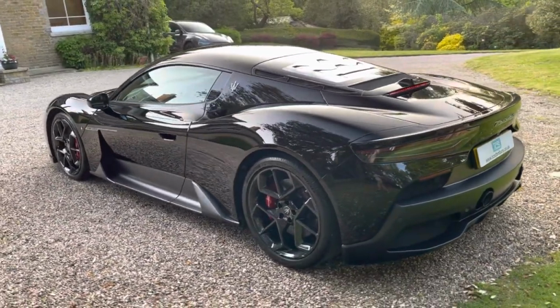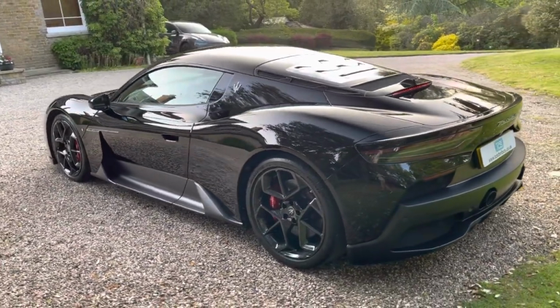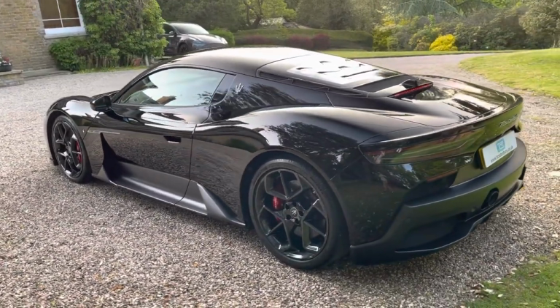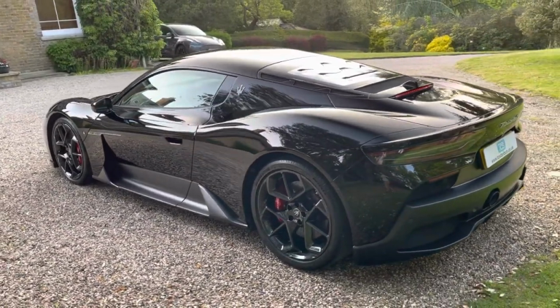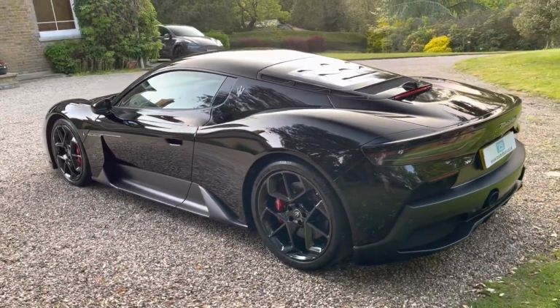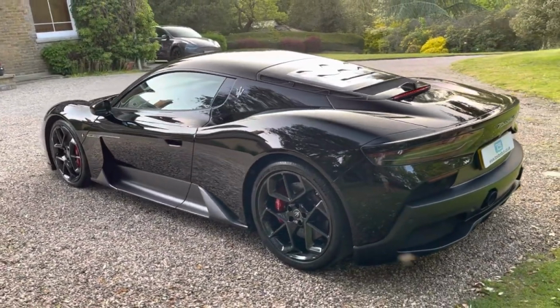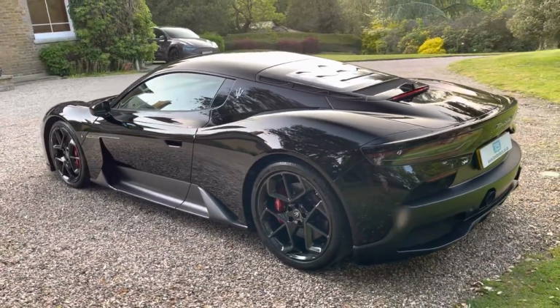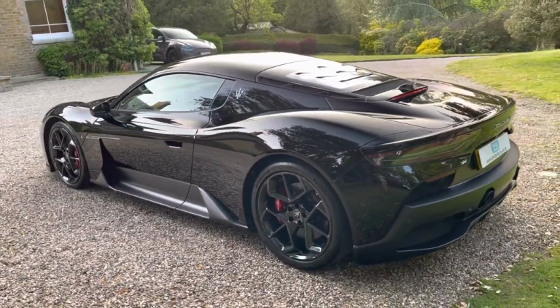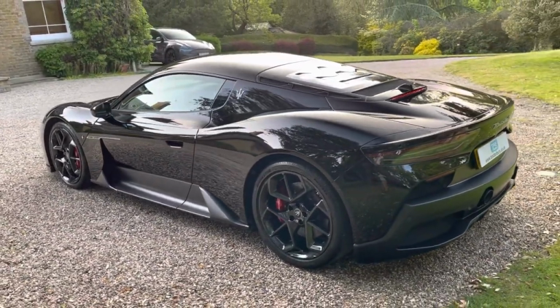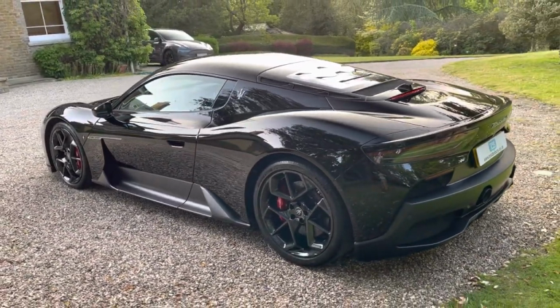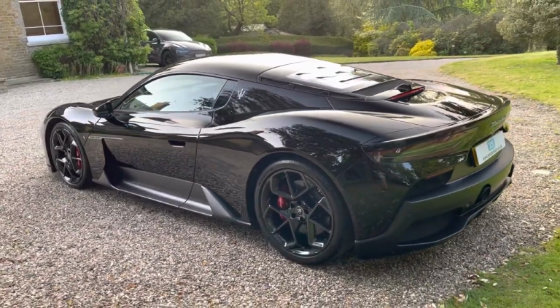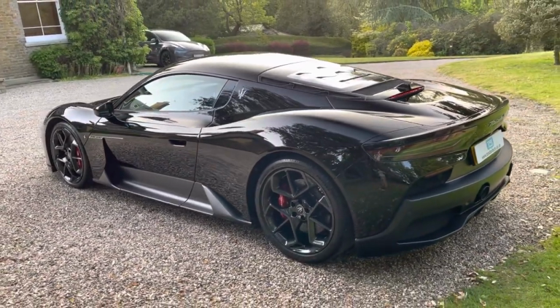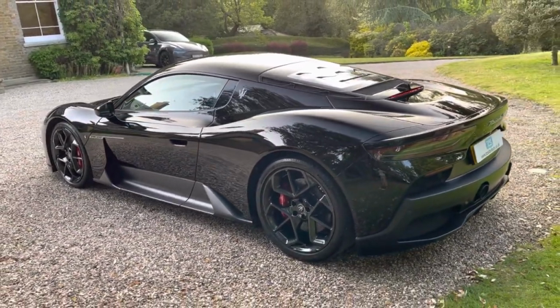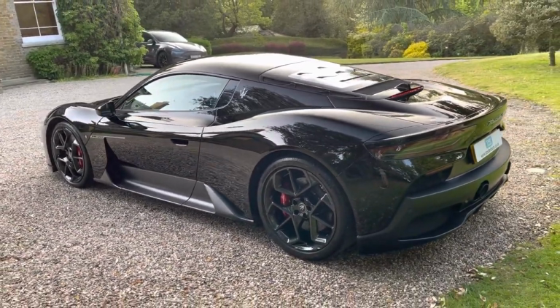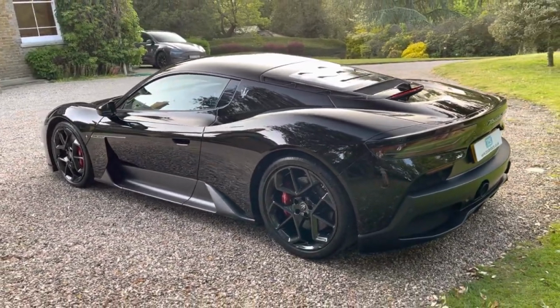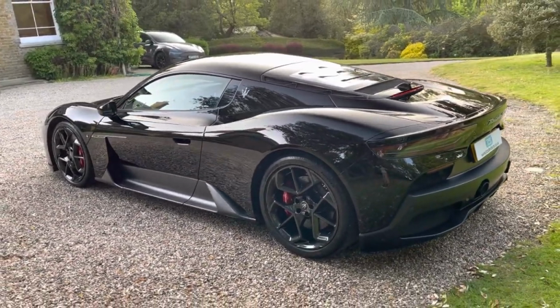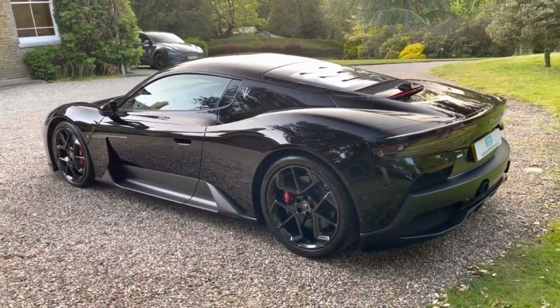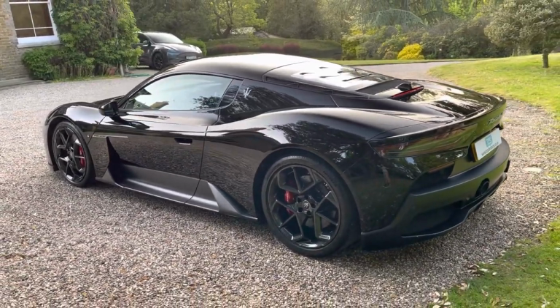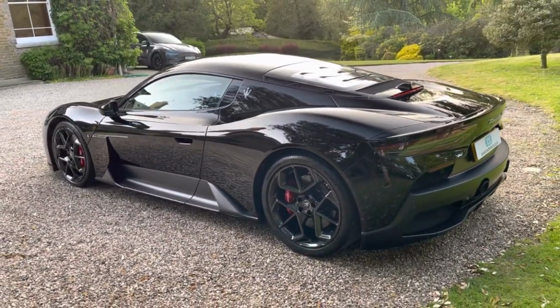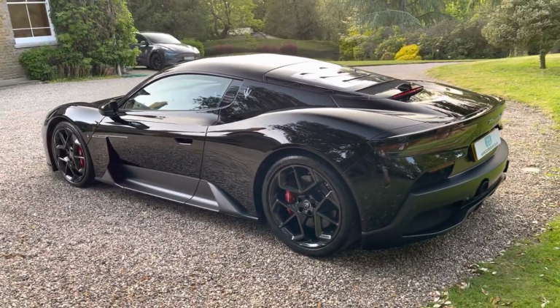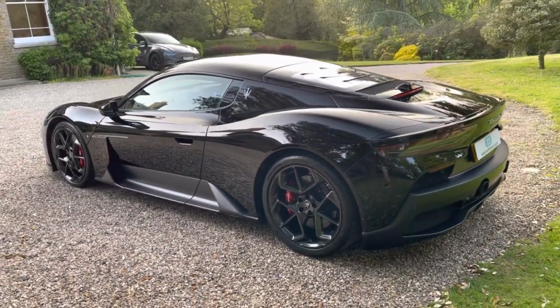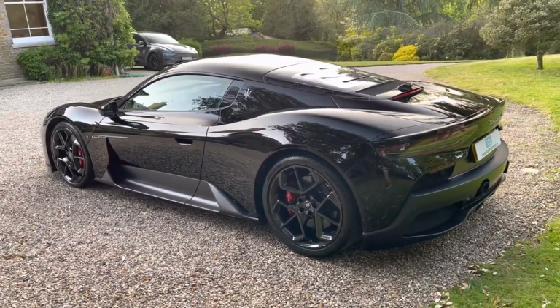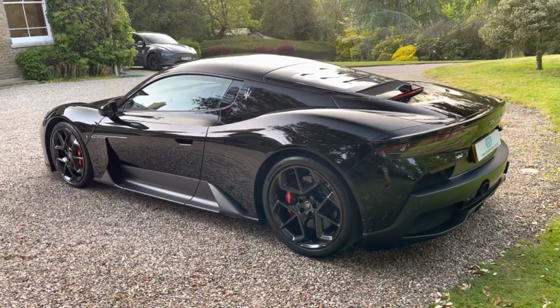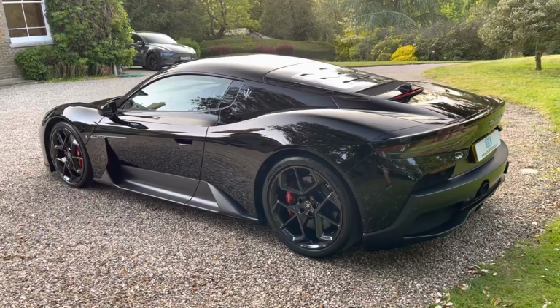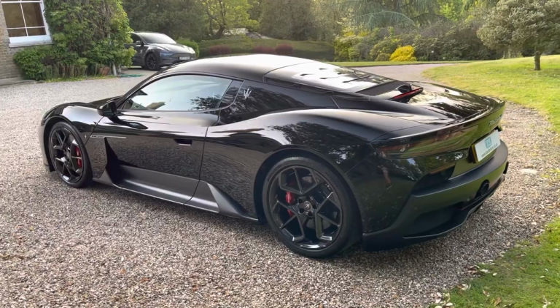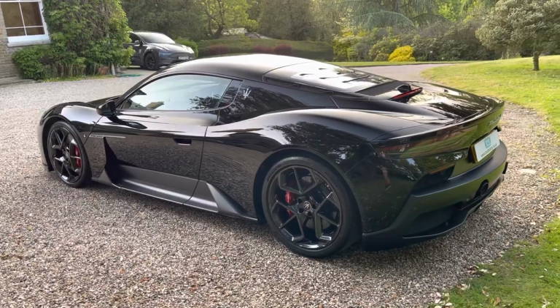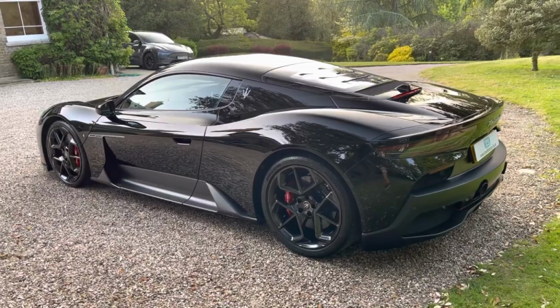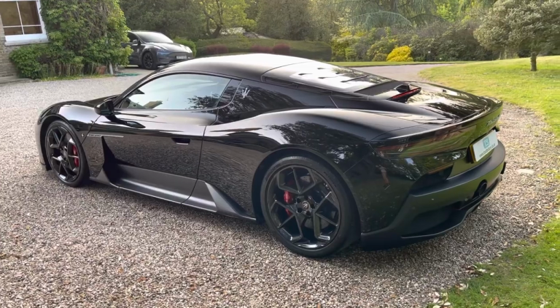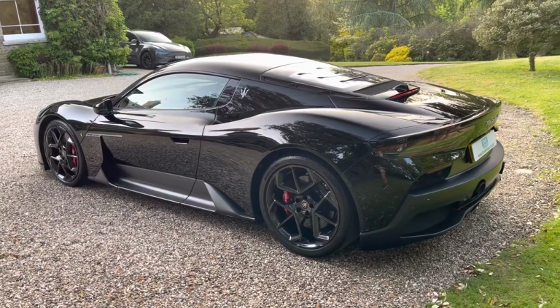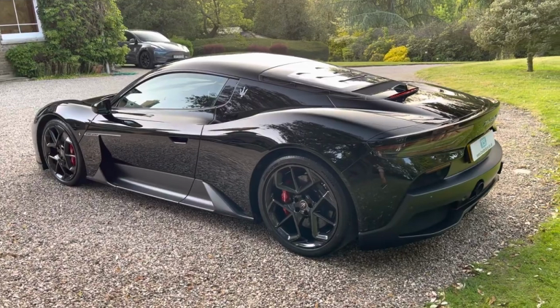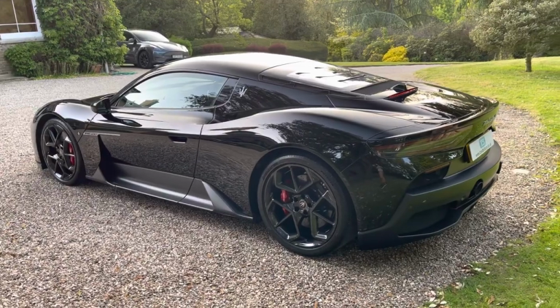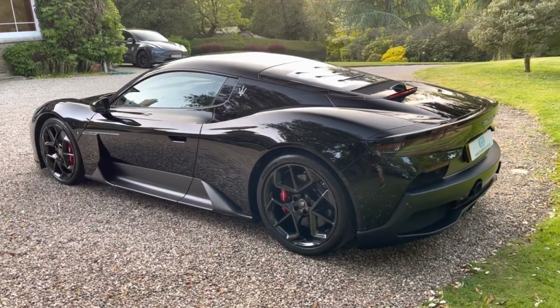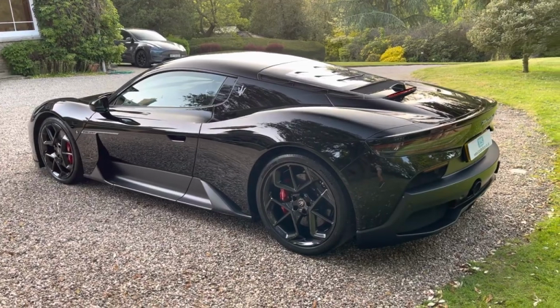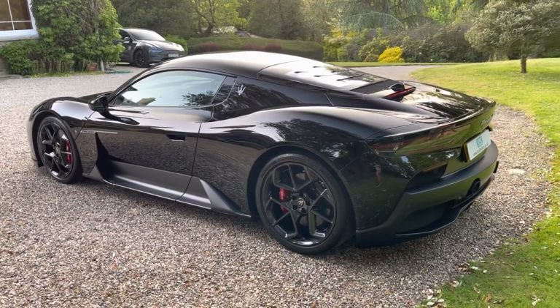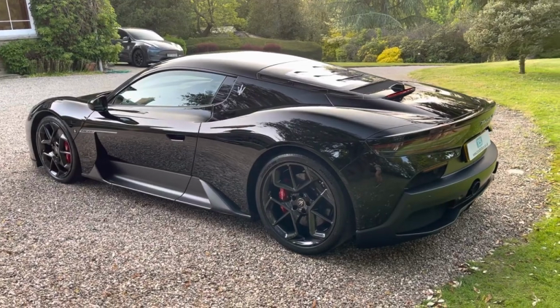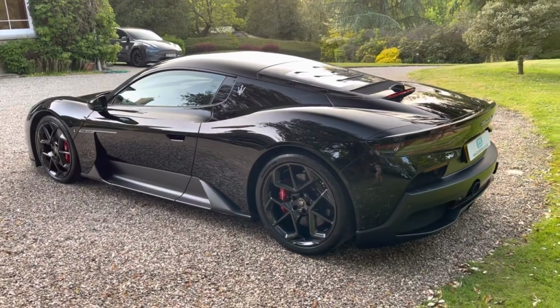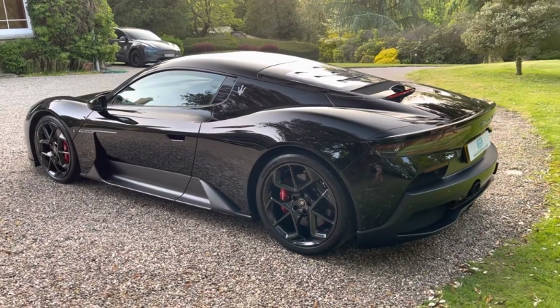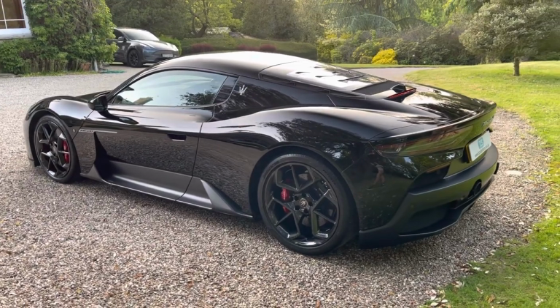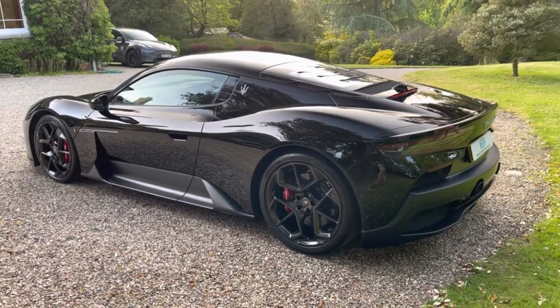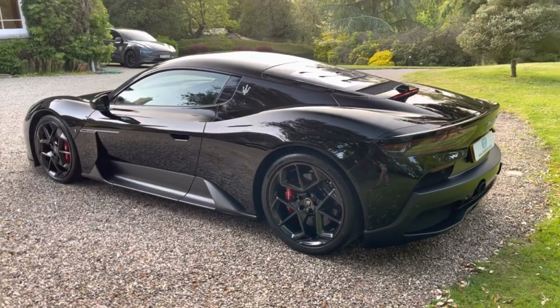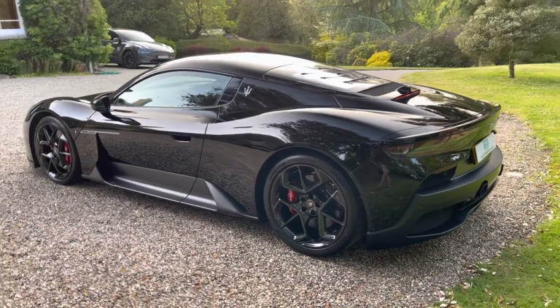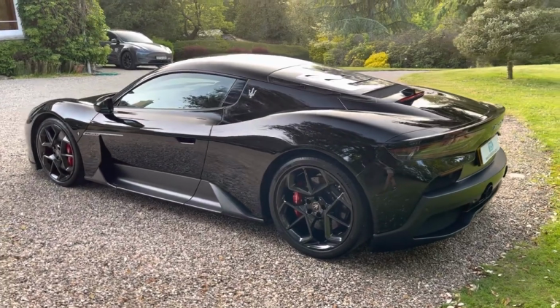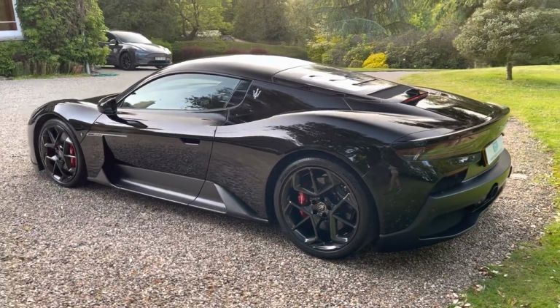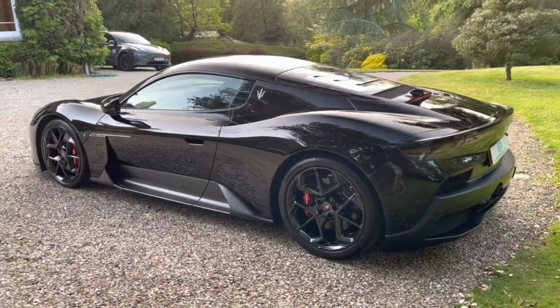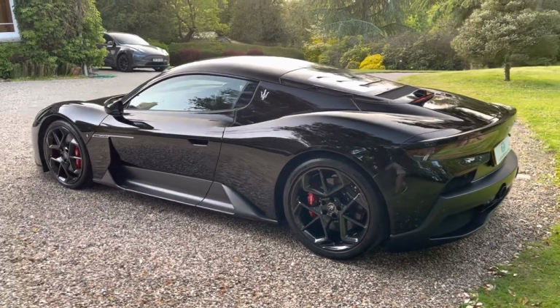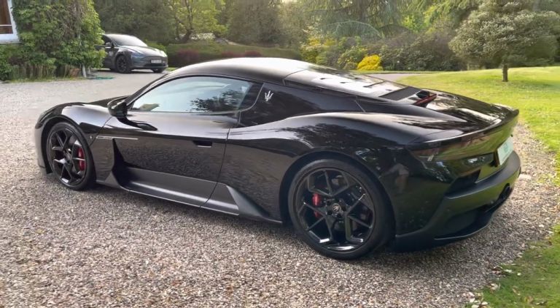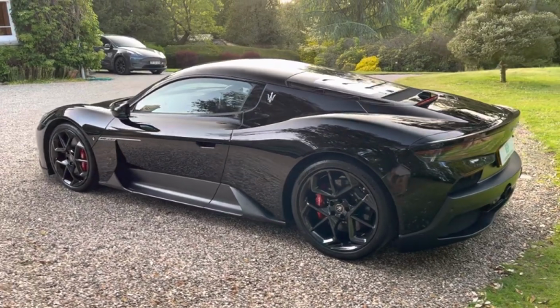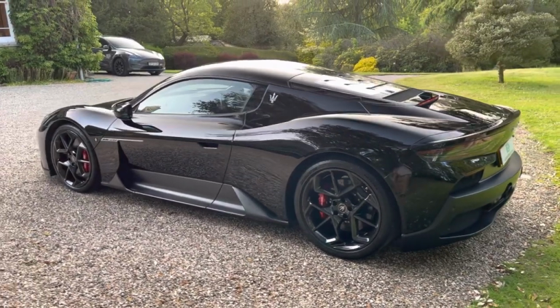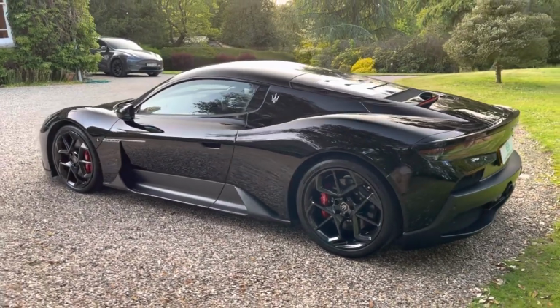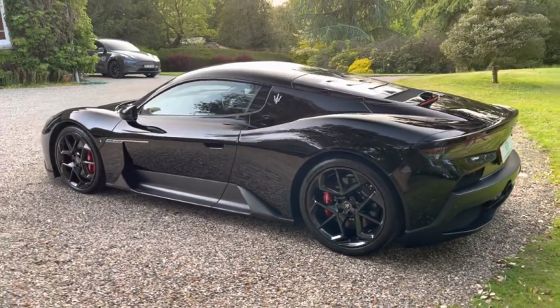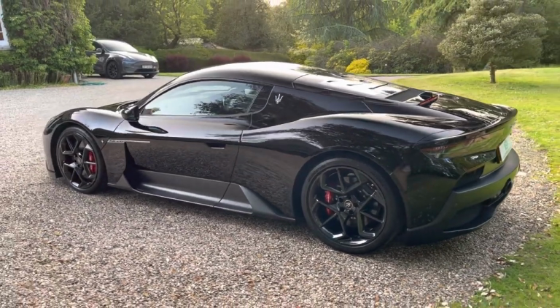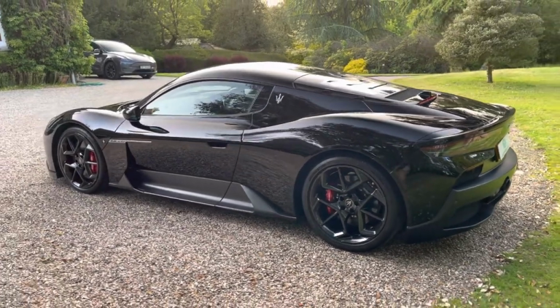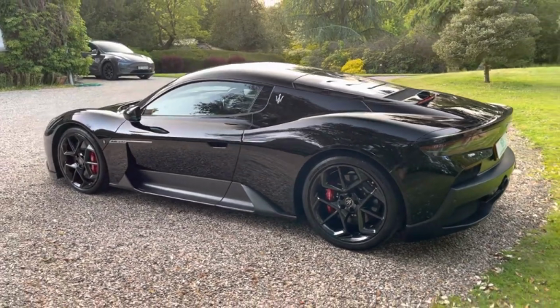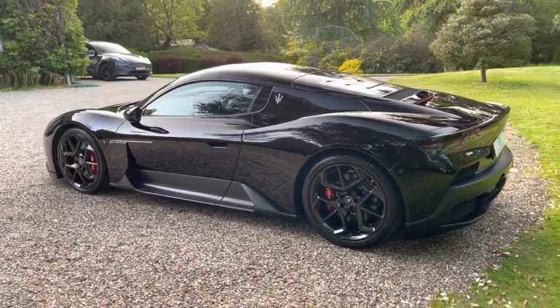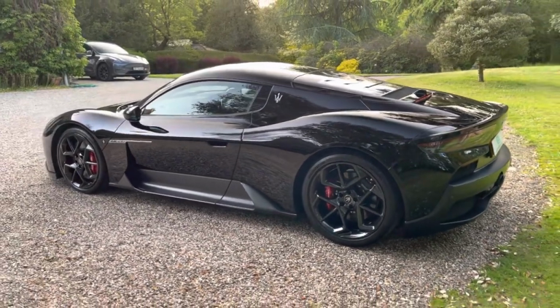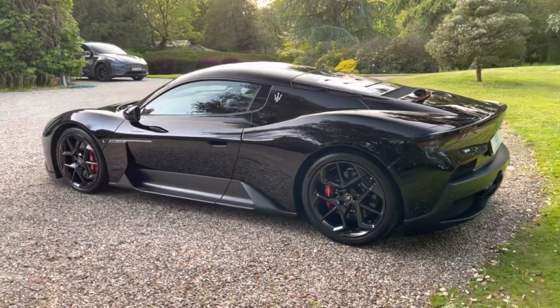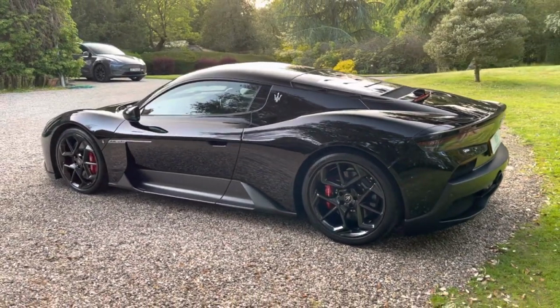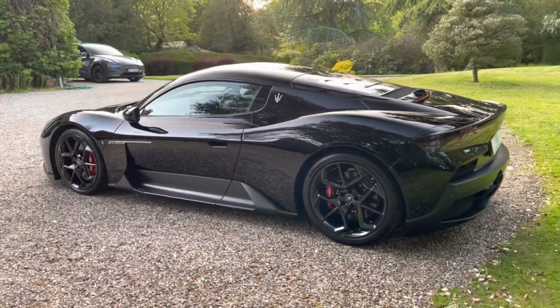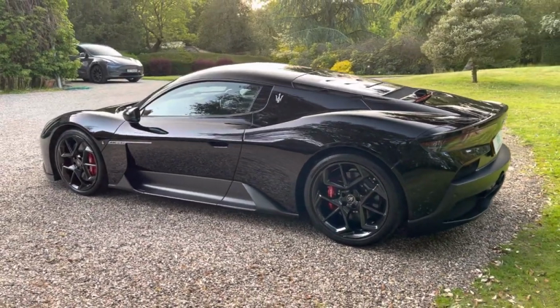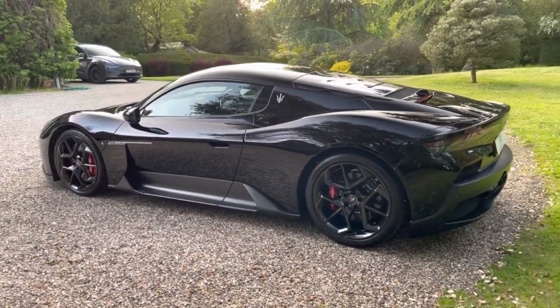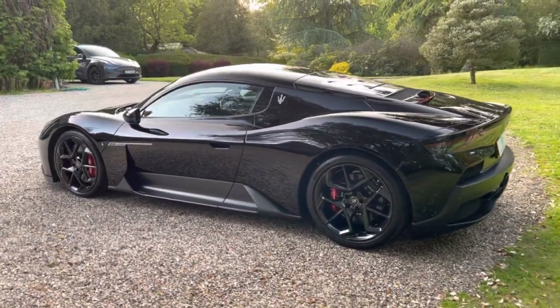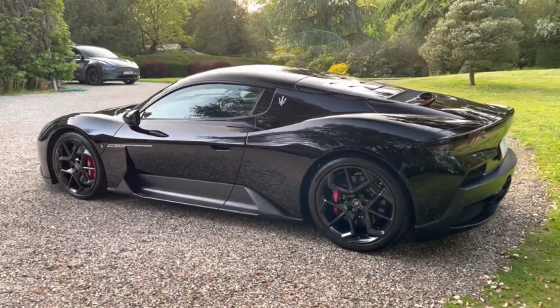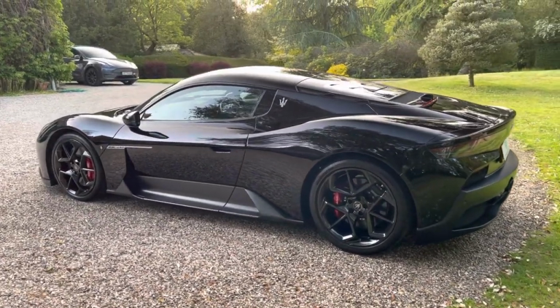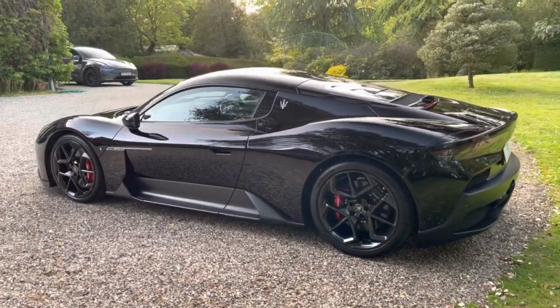She is rear wheel drive, so please get the tyres warmed up first if you buy her before you start pushing that right pedal.